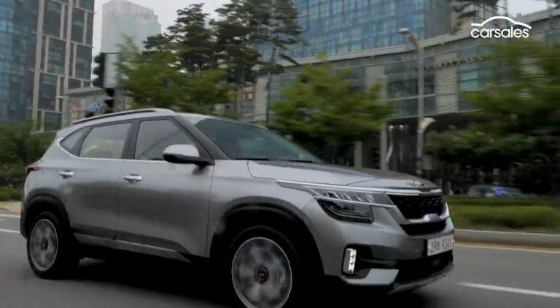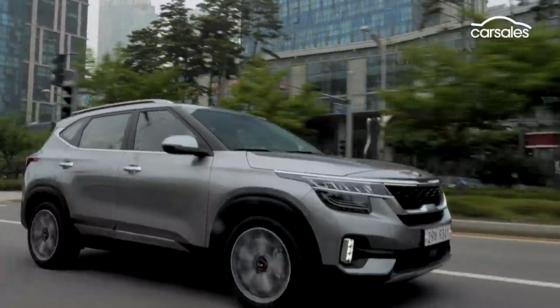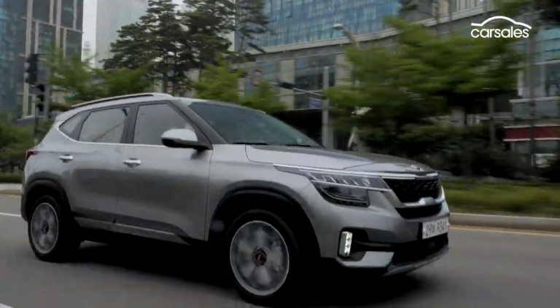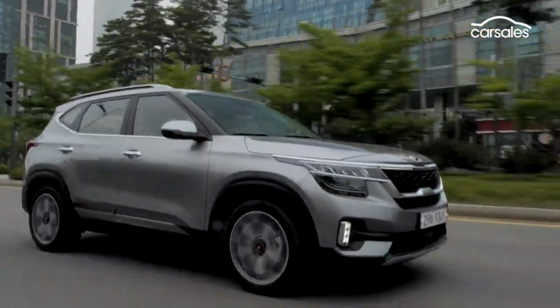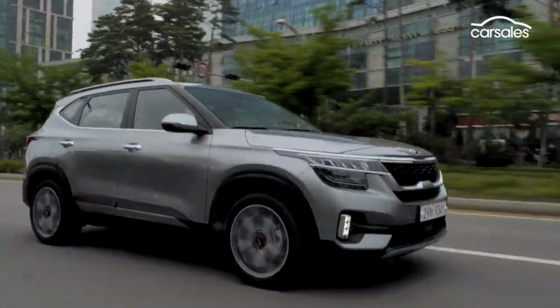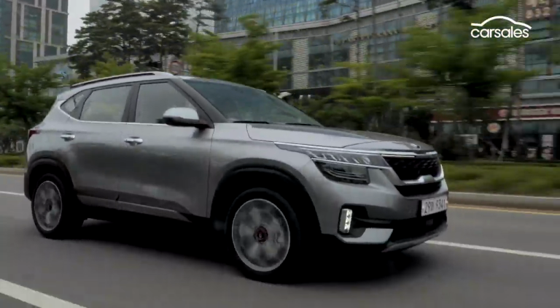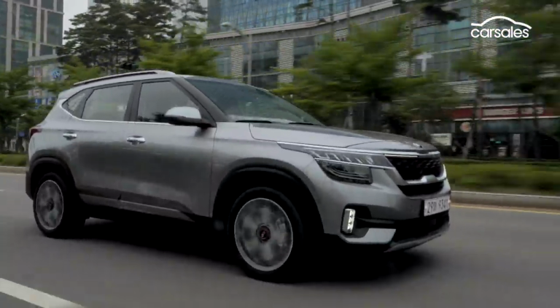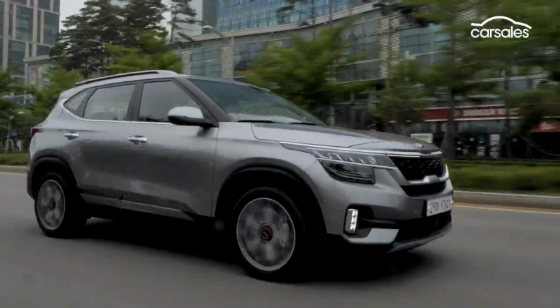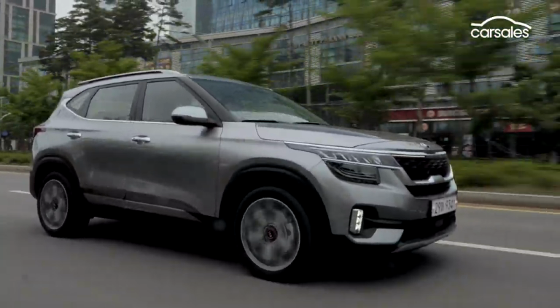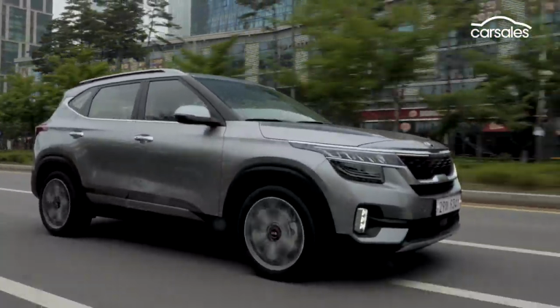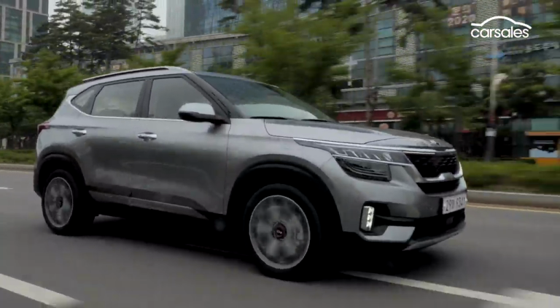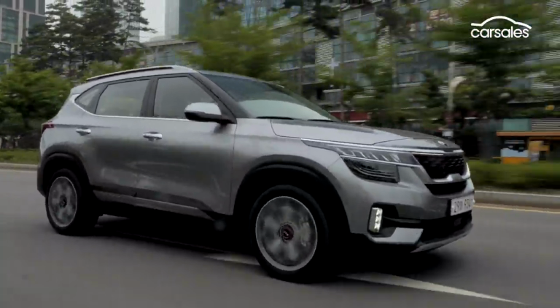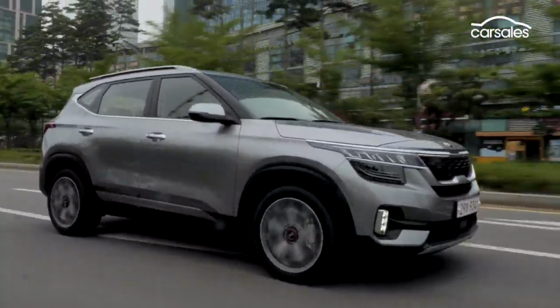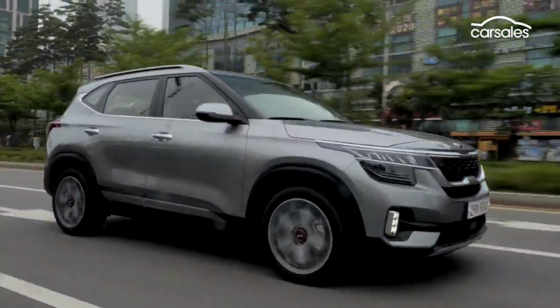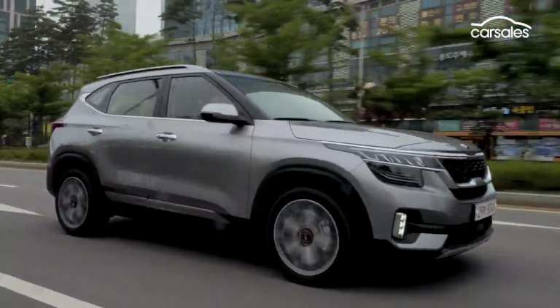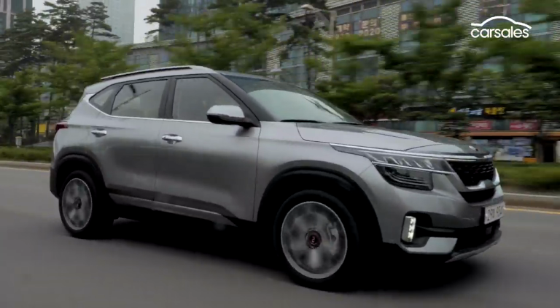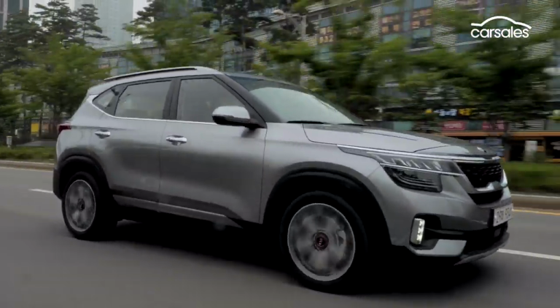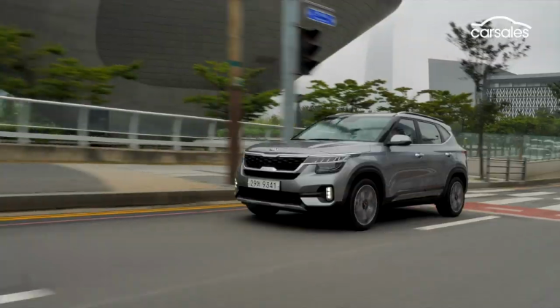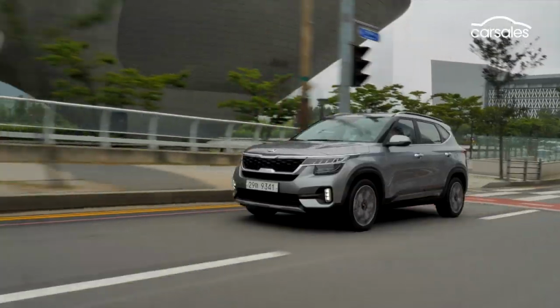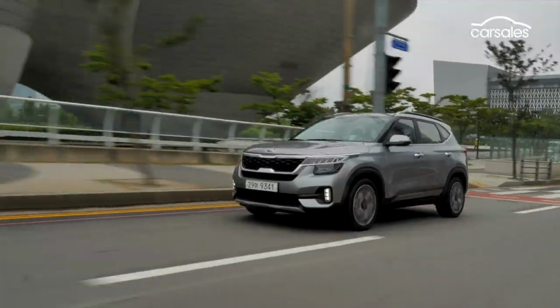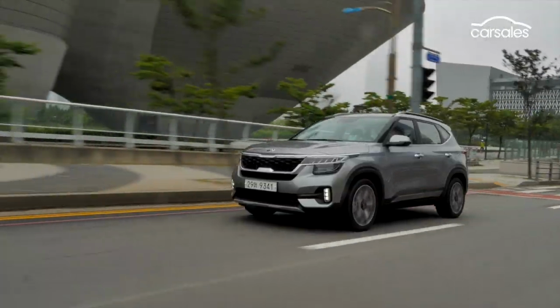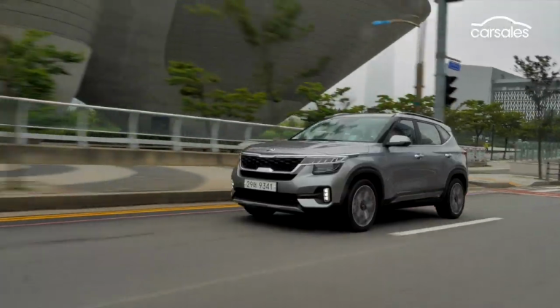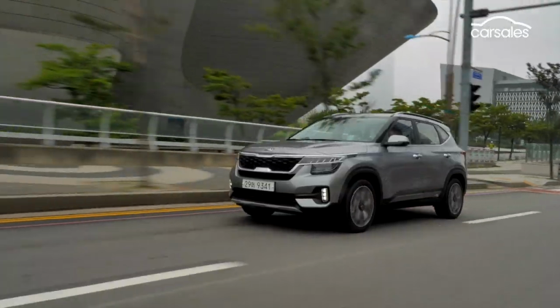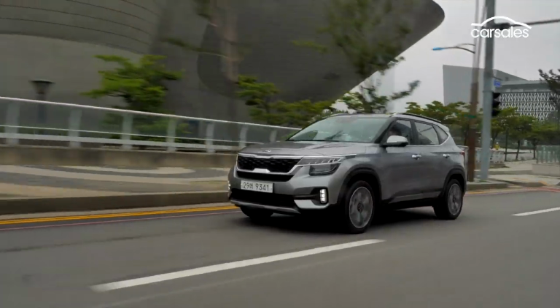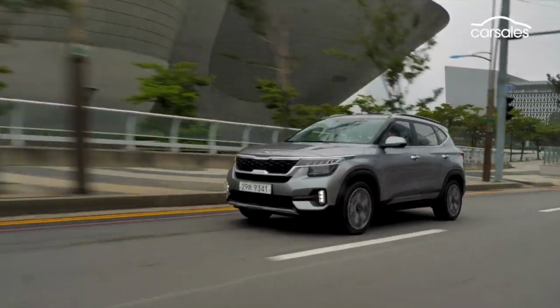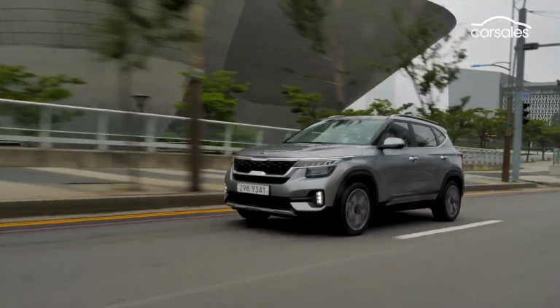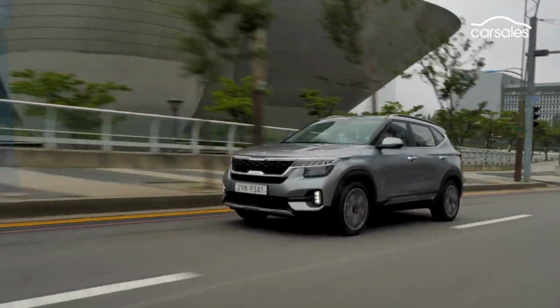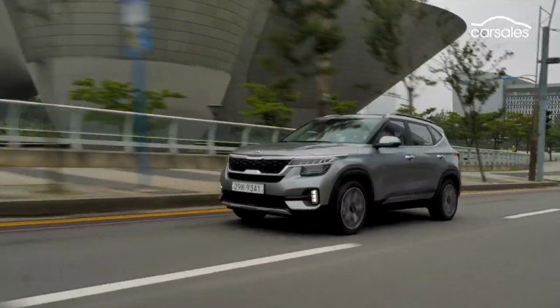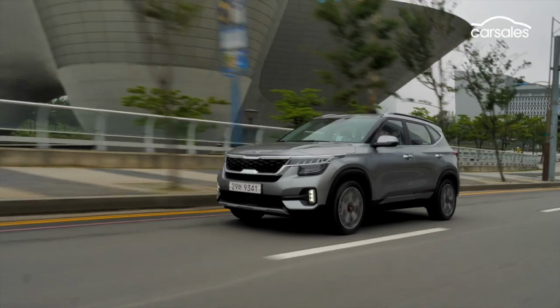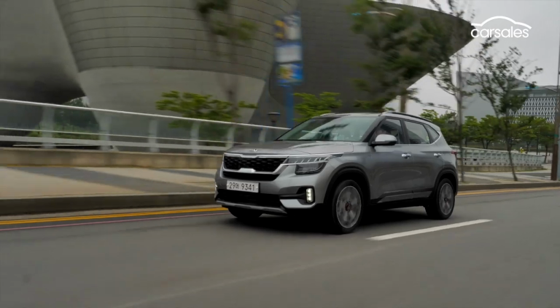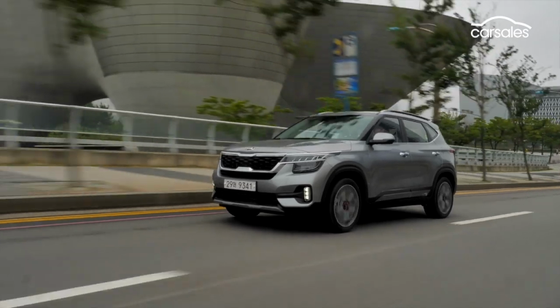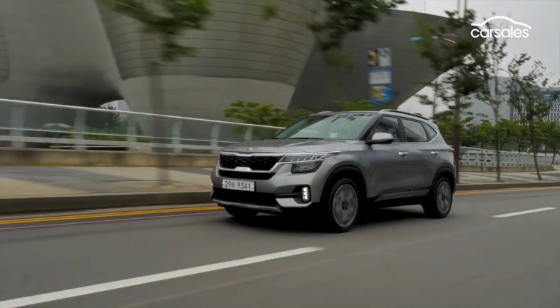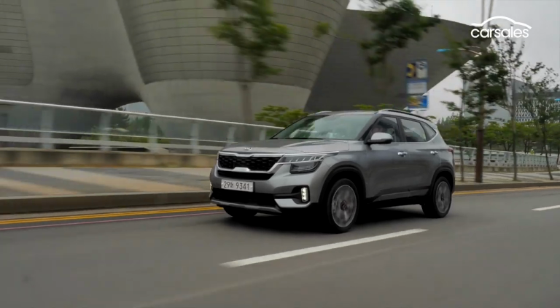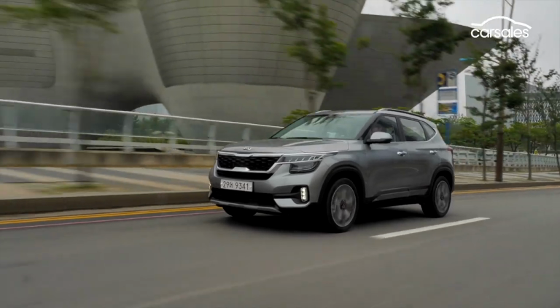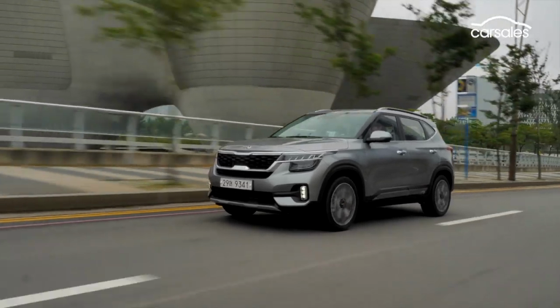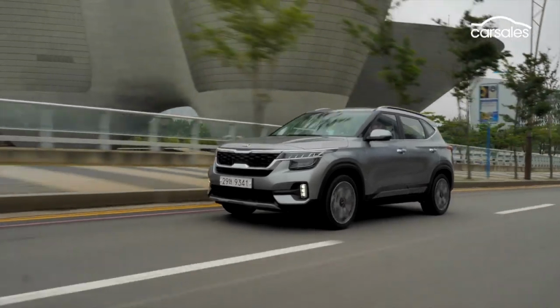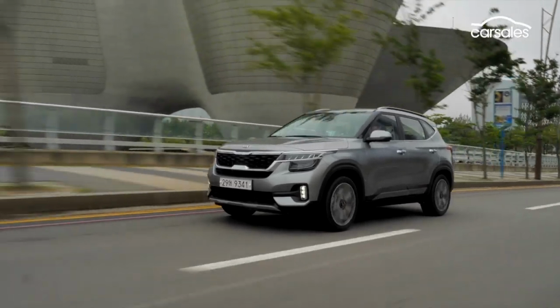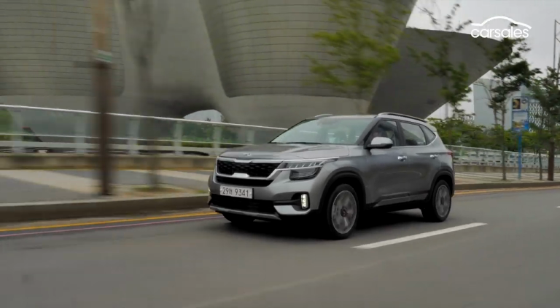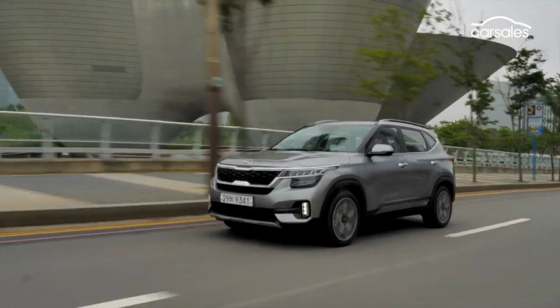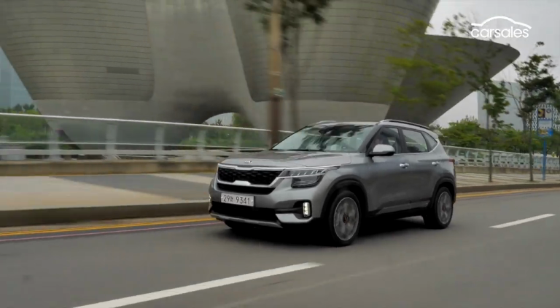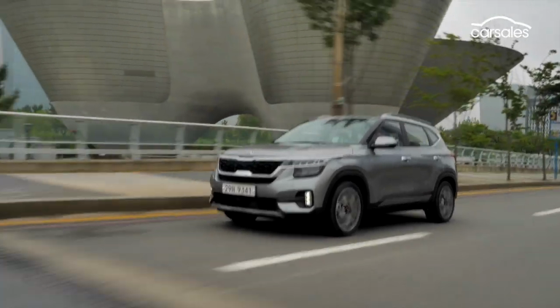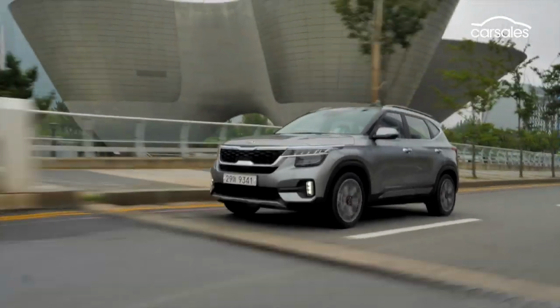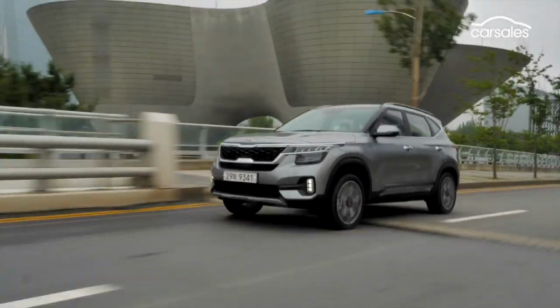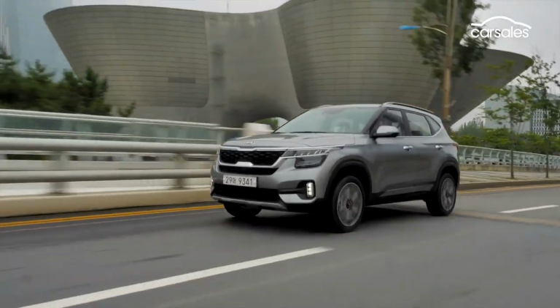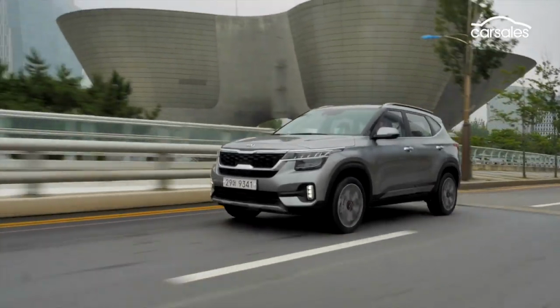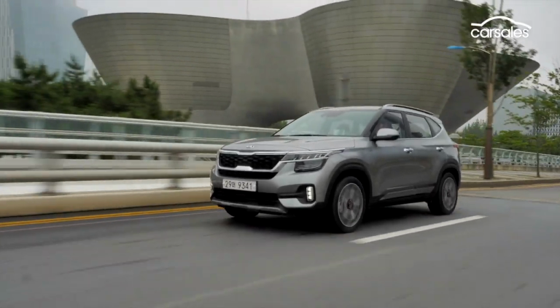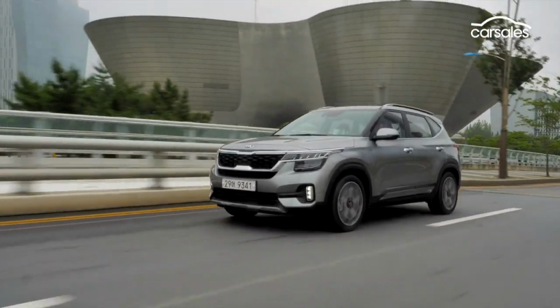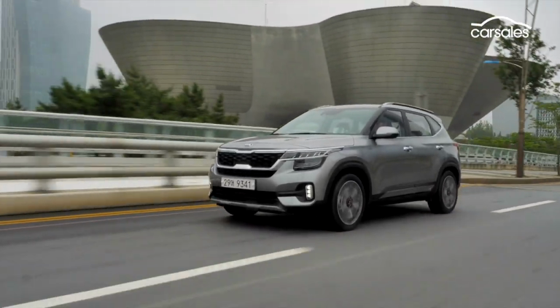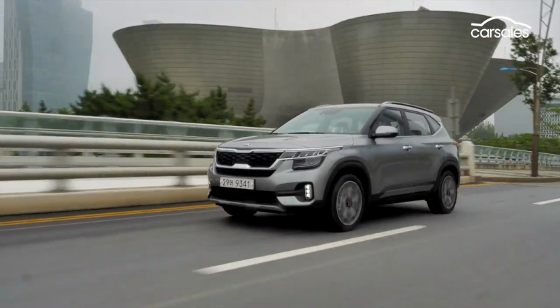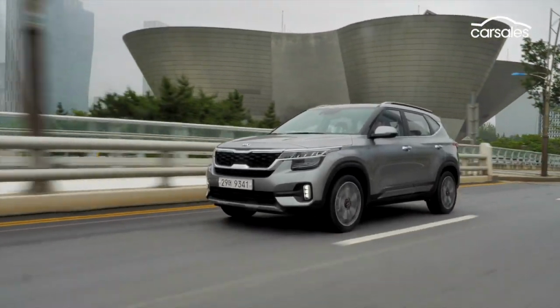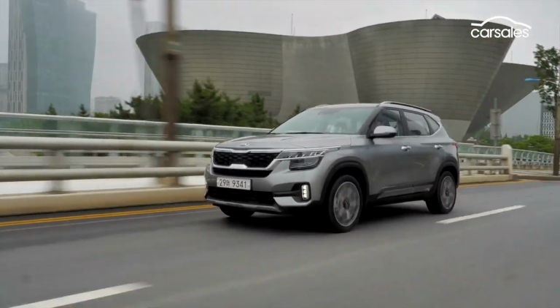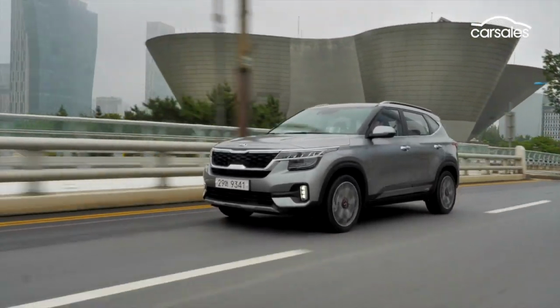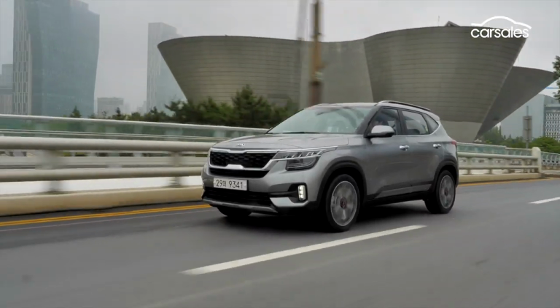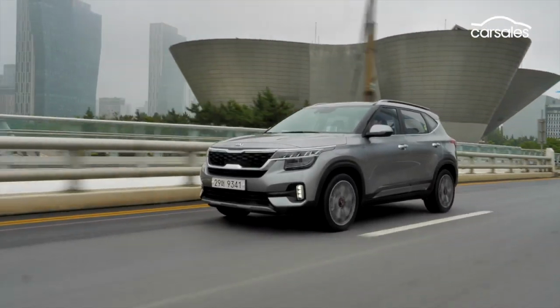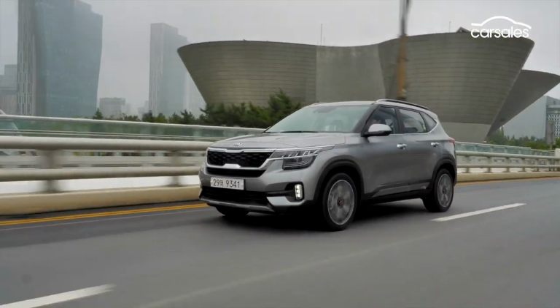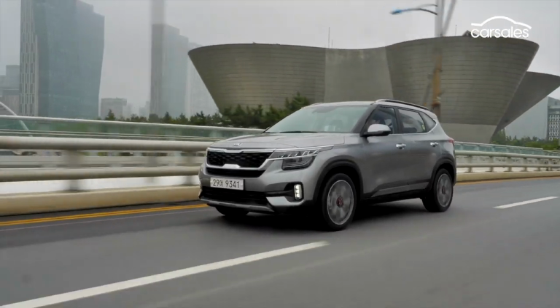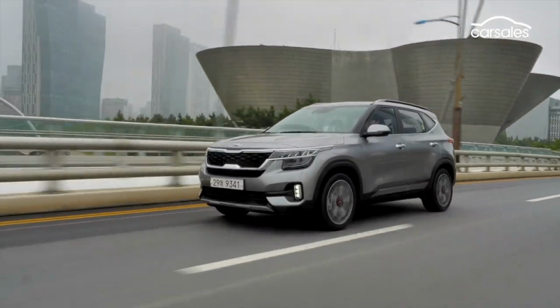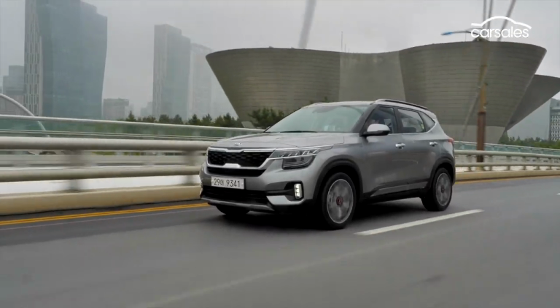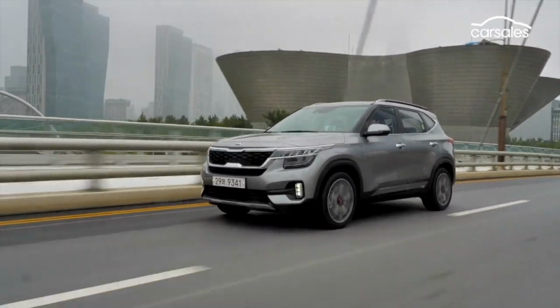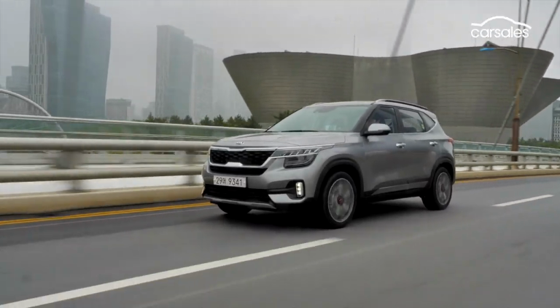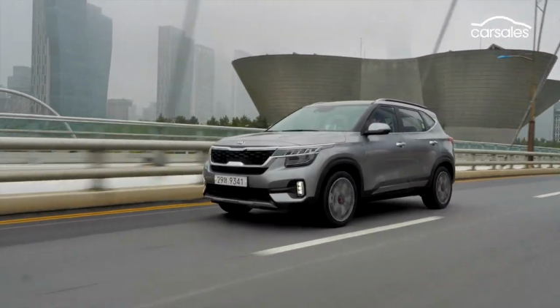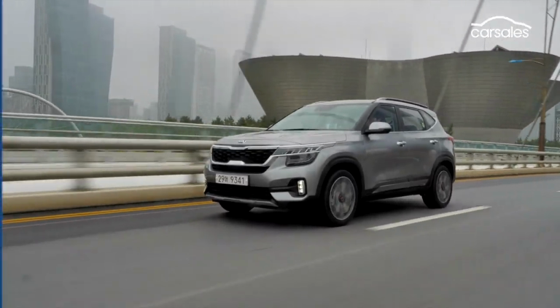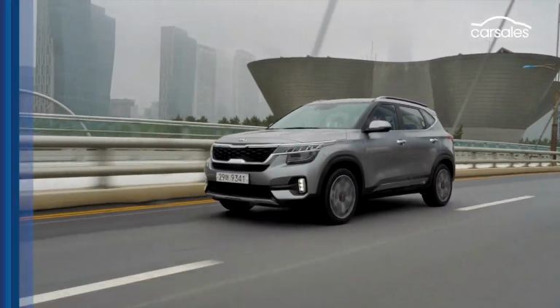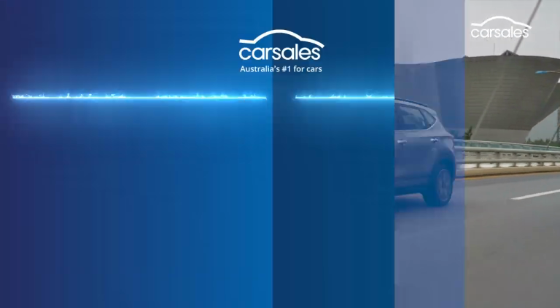Overall, this is a solid little unit. I quite like the Seltos, and when Kia fixes the suspension, it'll be a very competitive all-rounder.